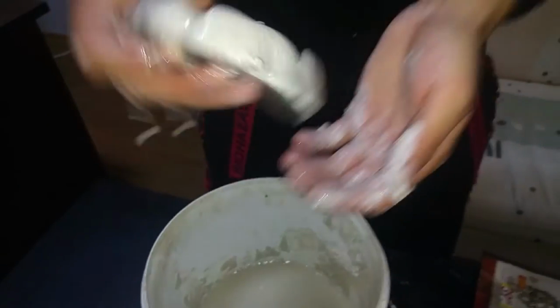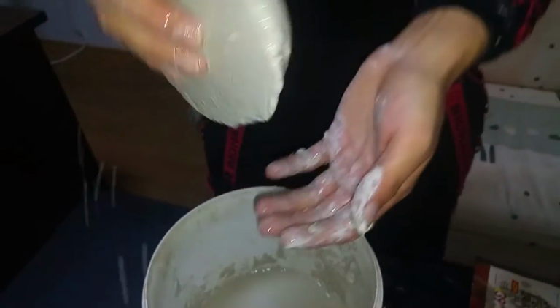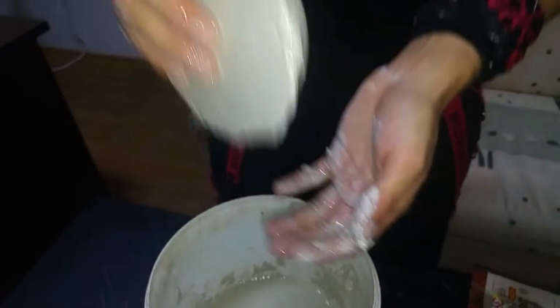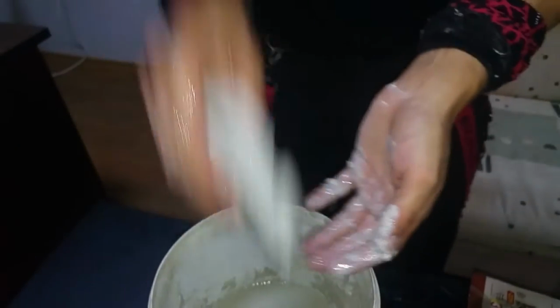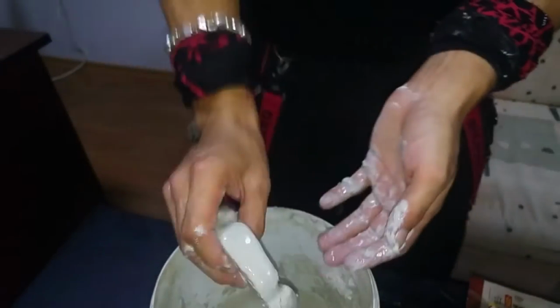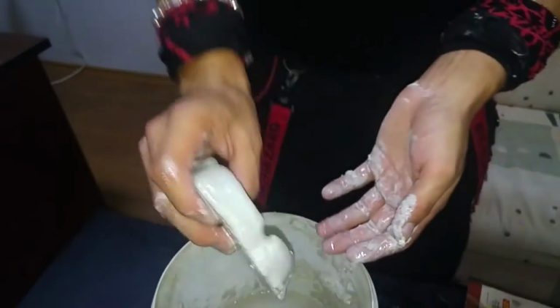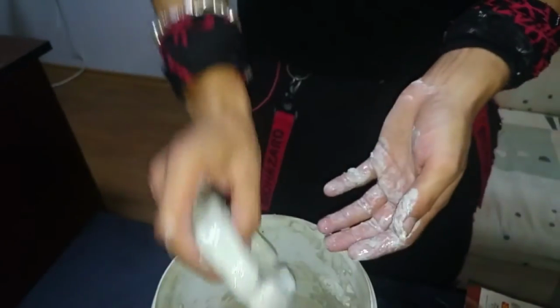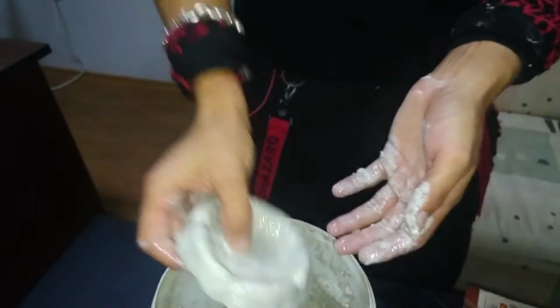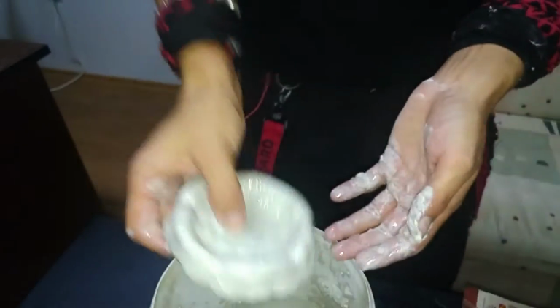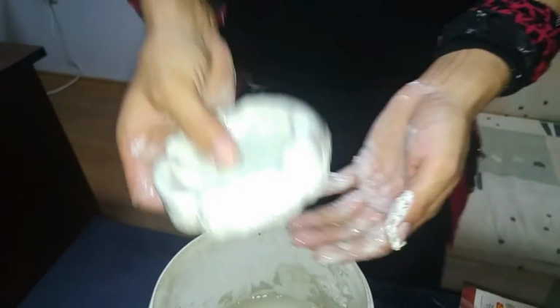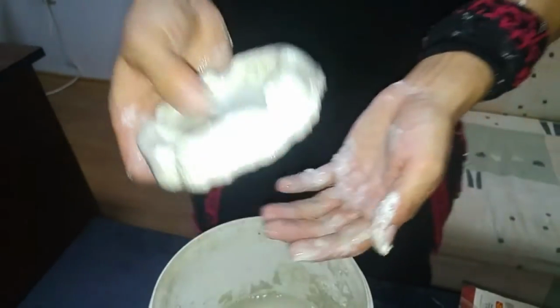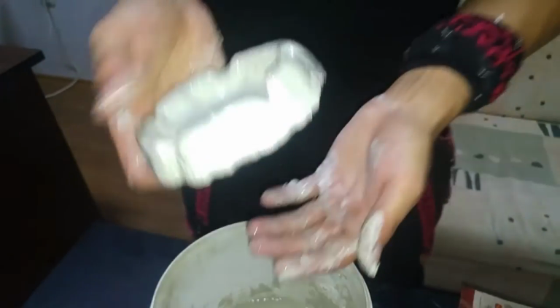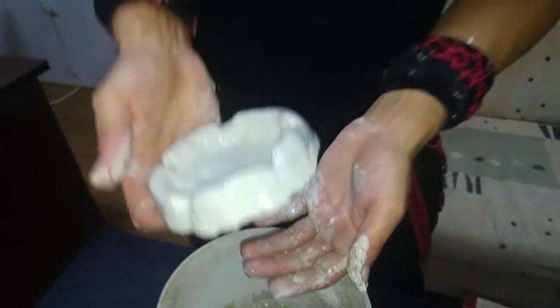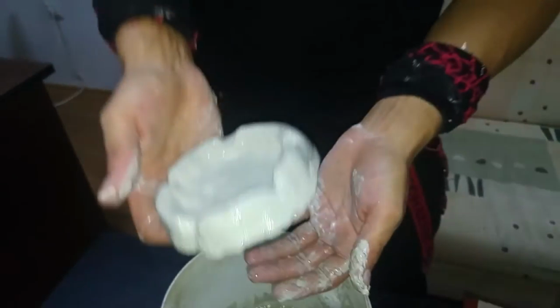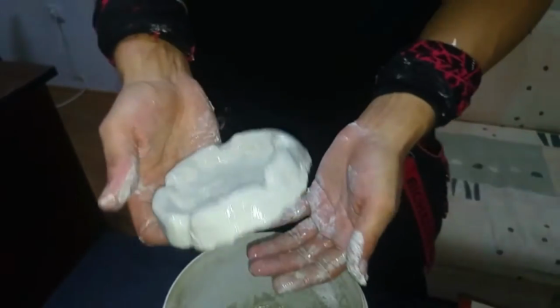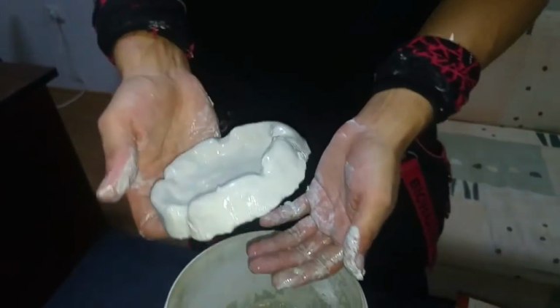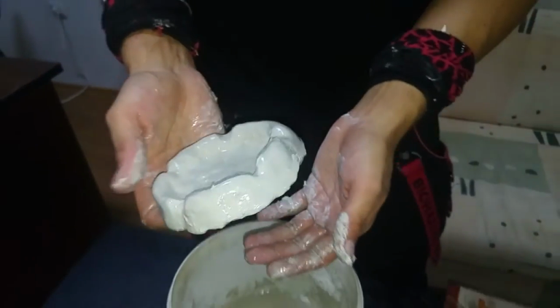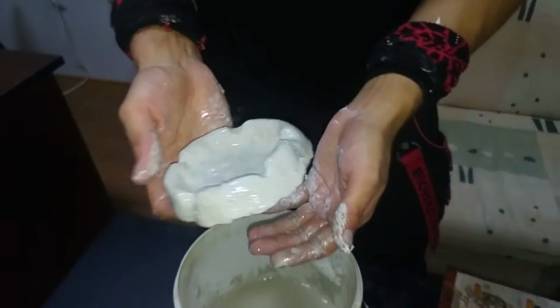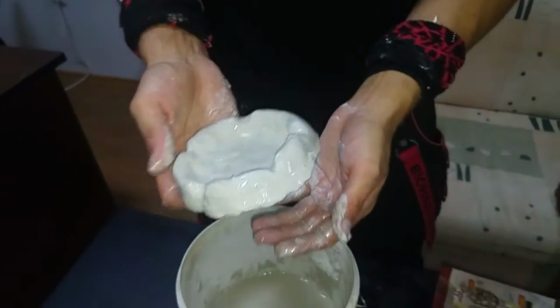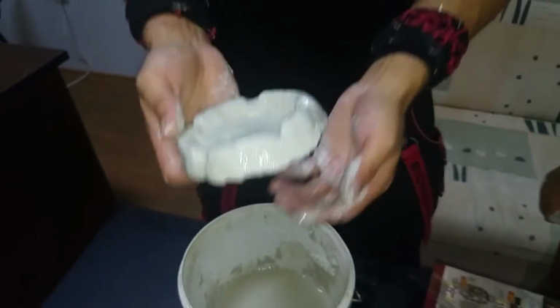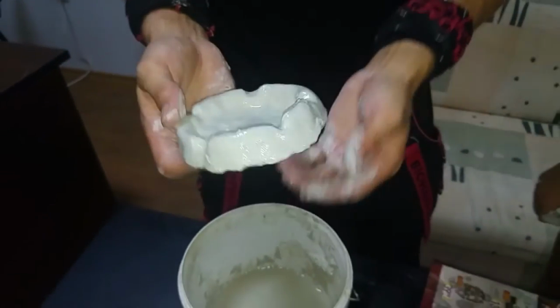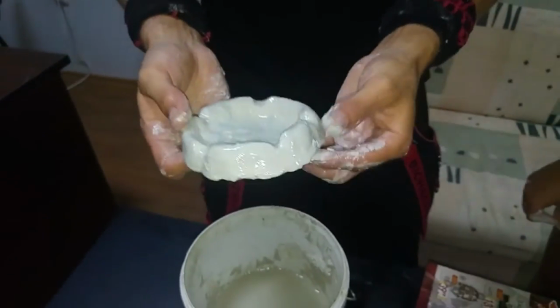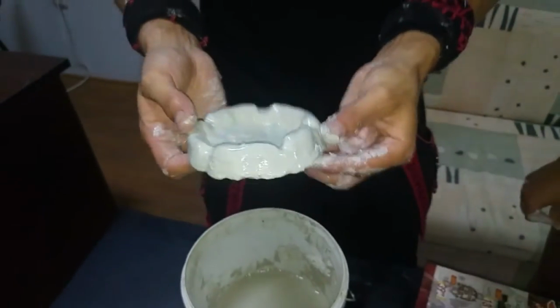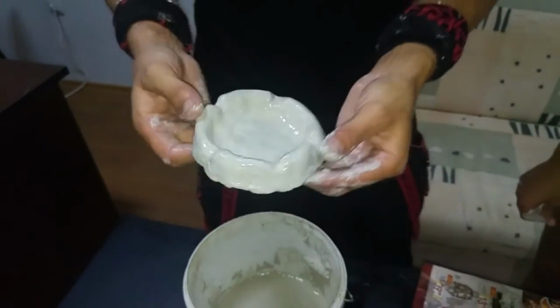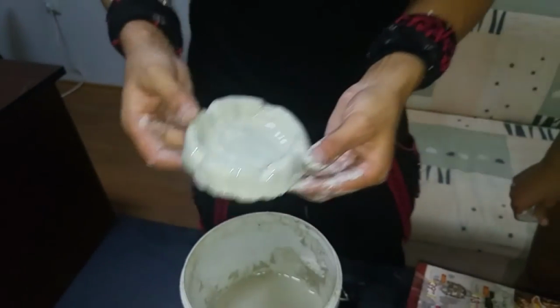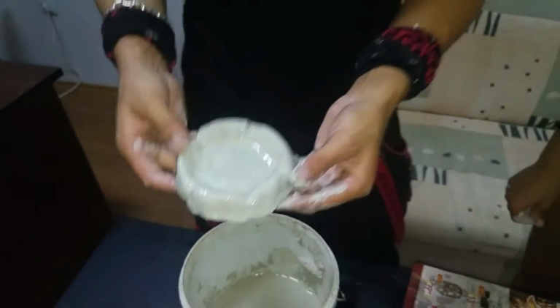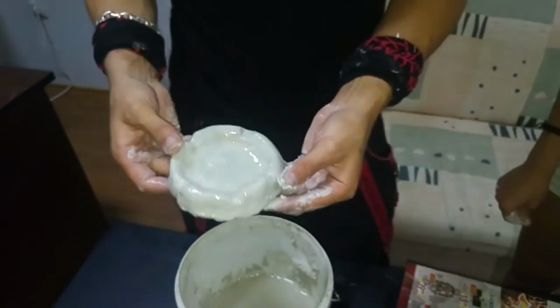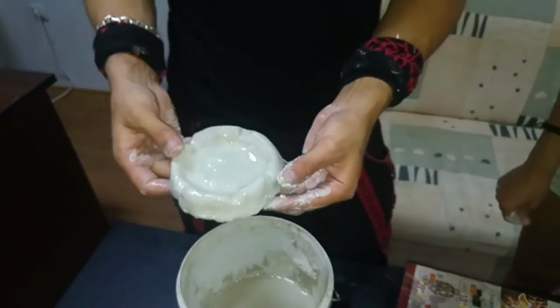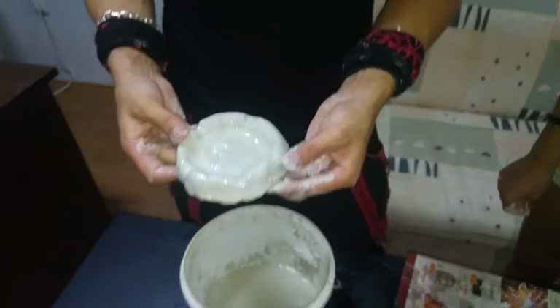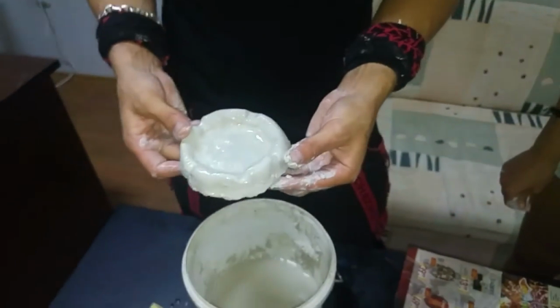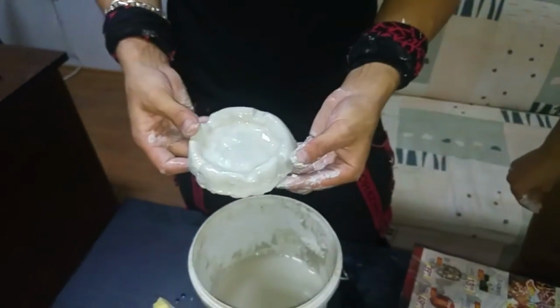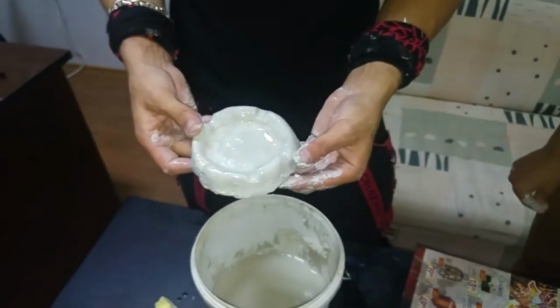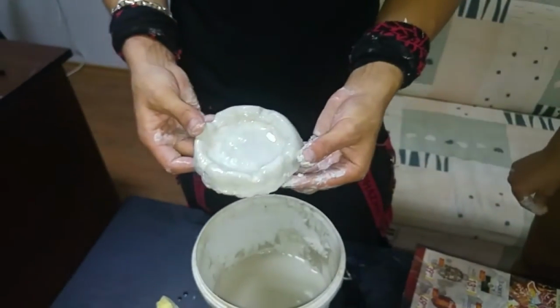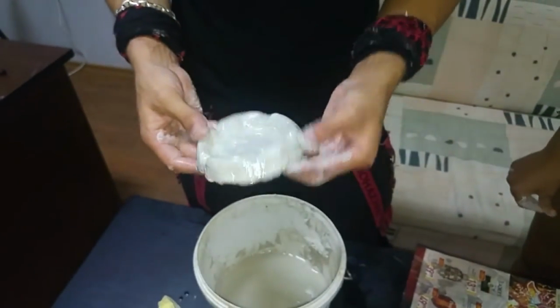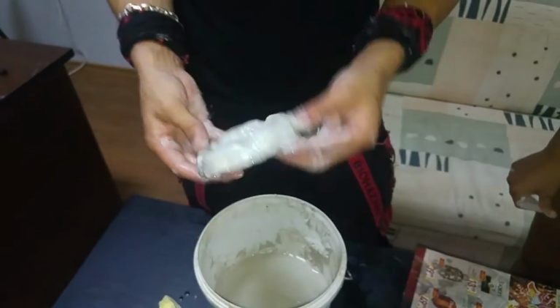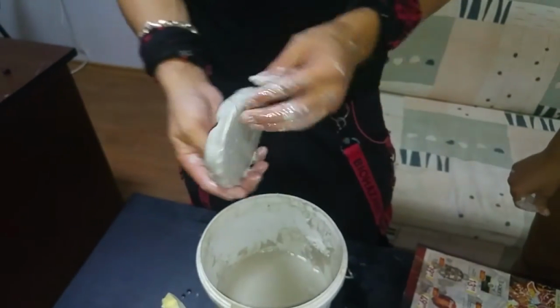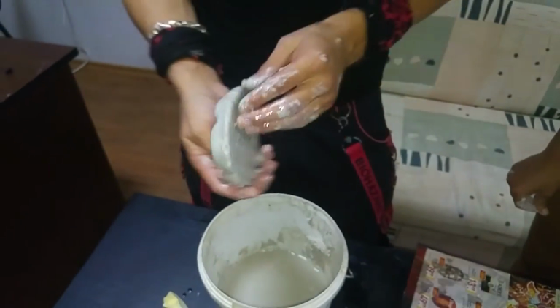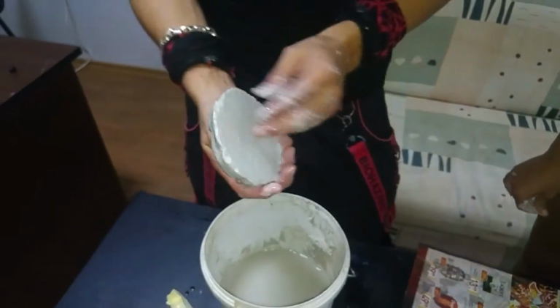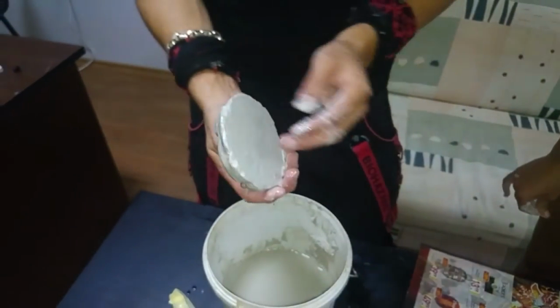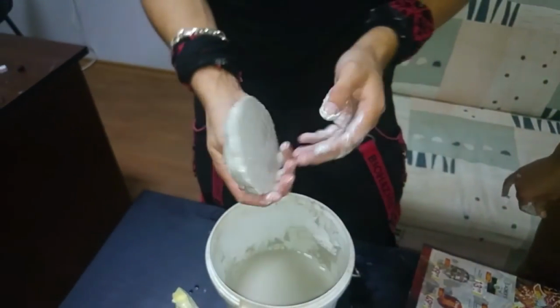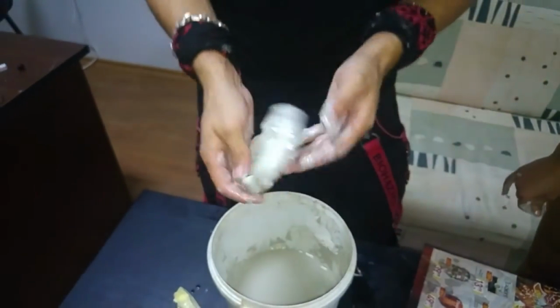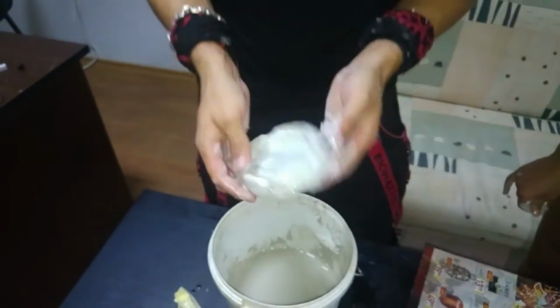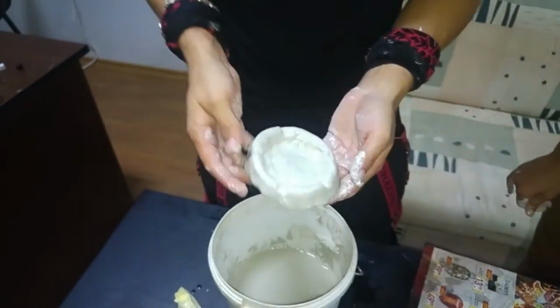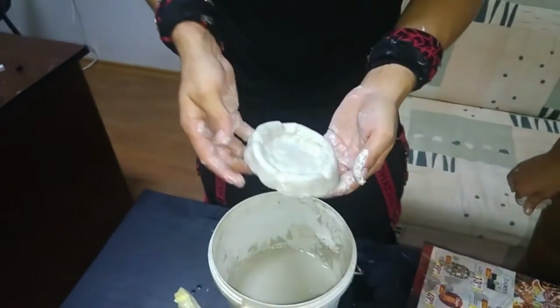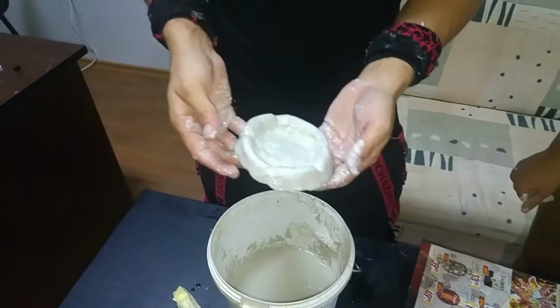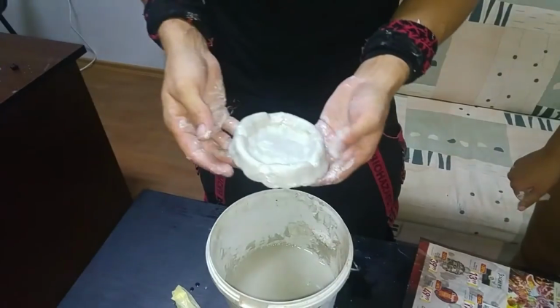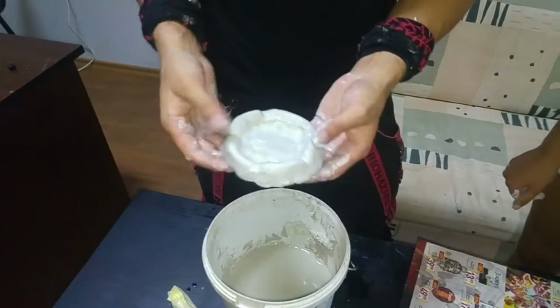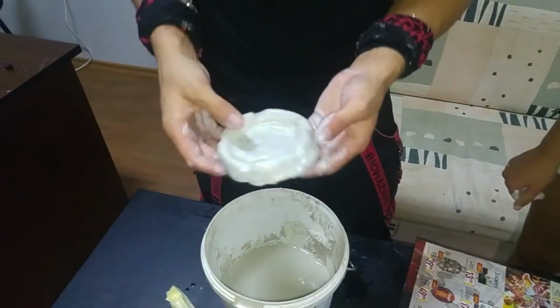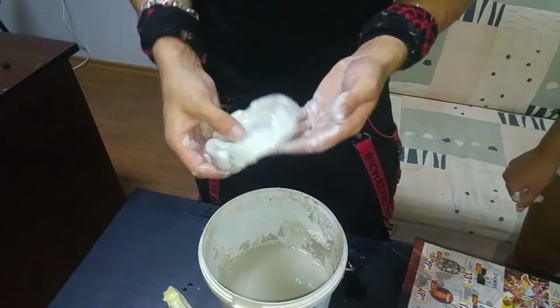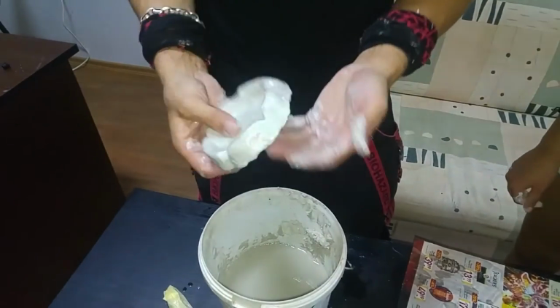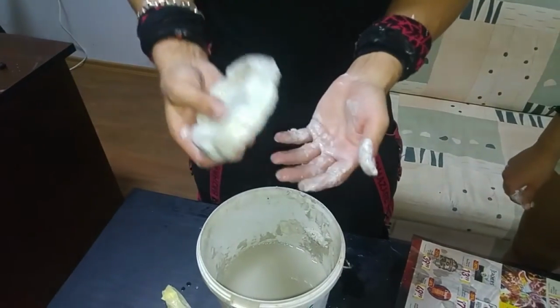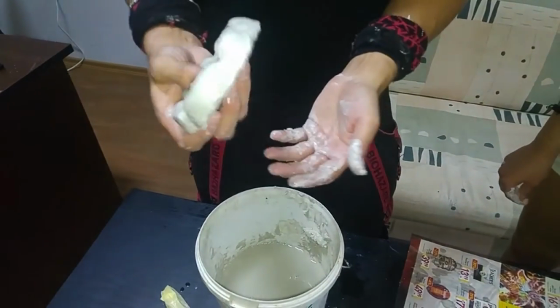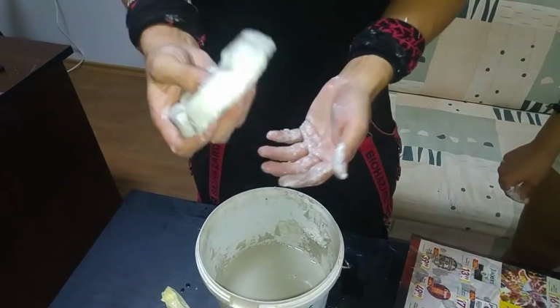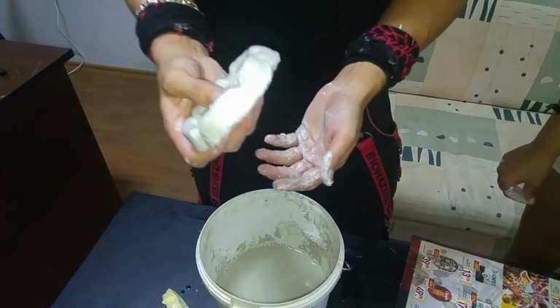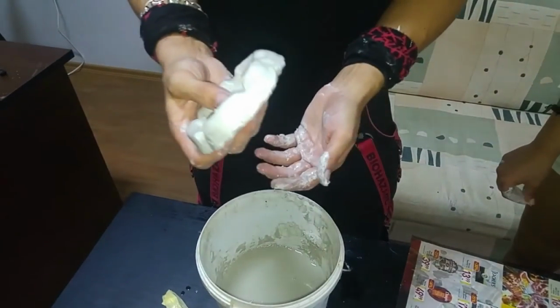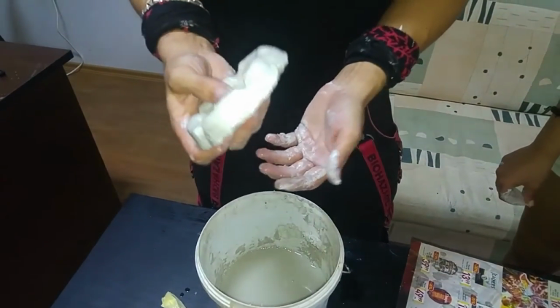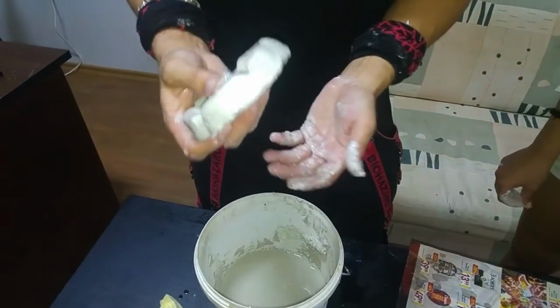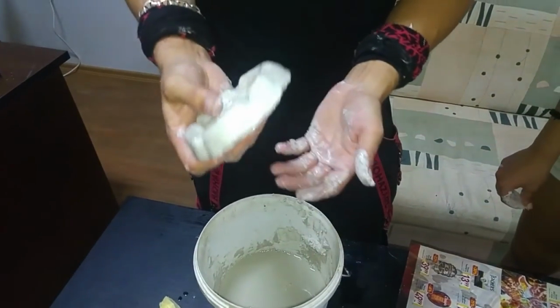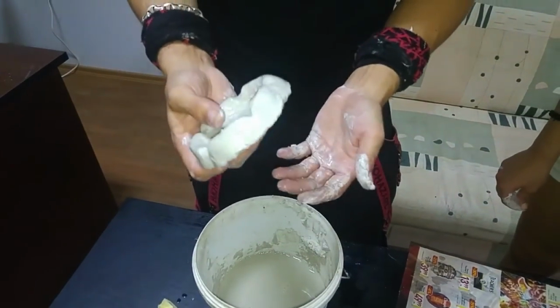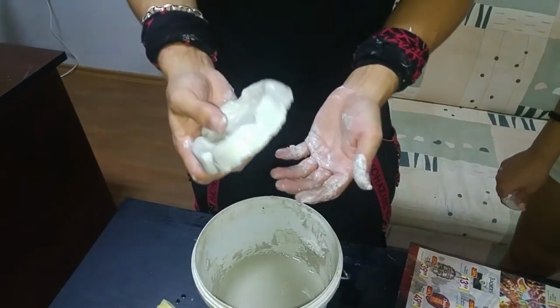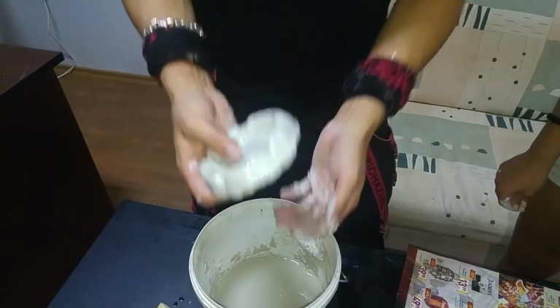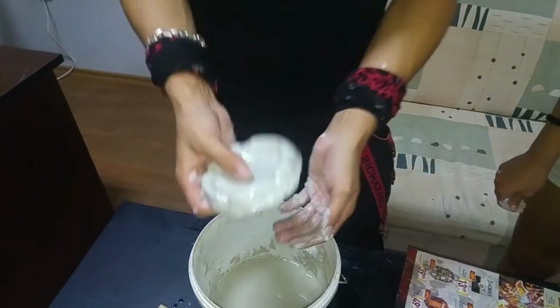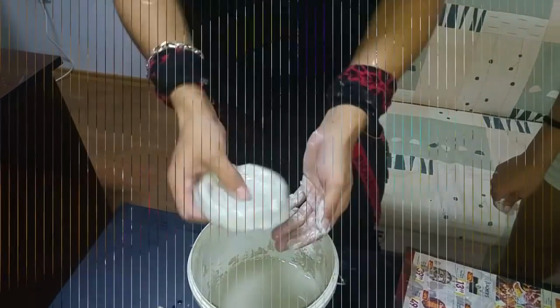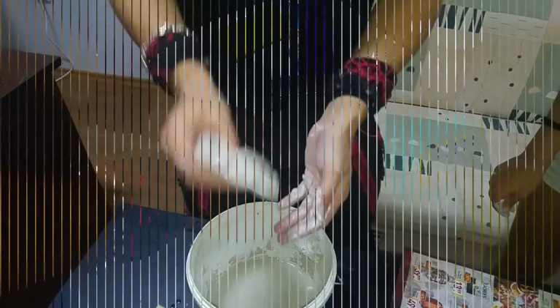Now you're almost ready. Just need to wash and let it dry. Let's go.